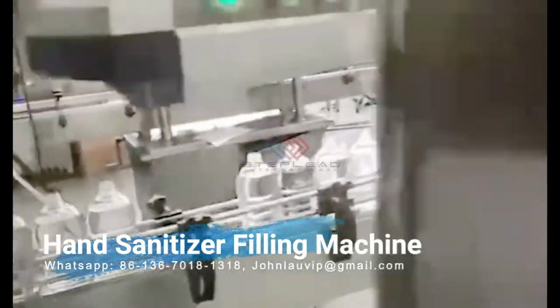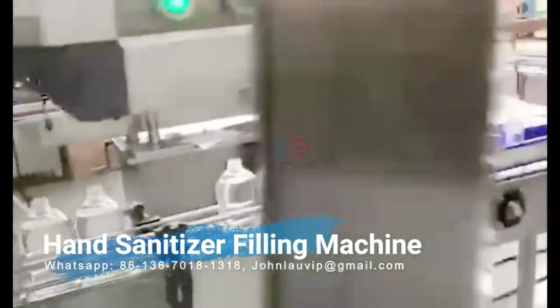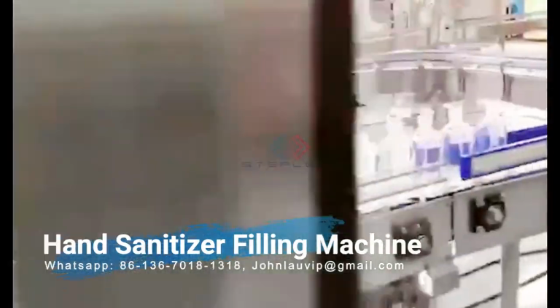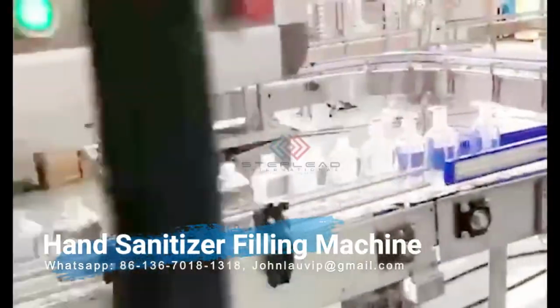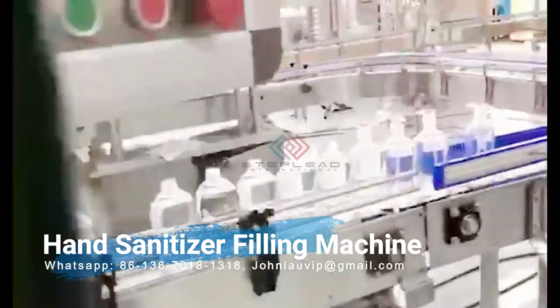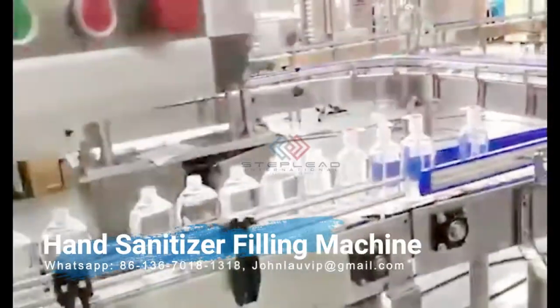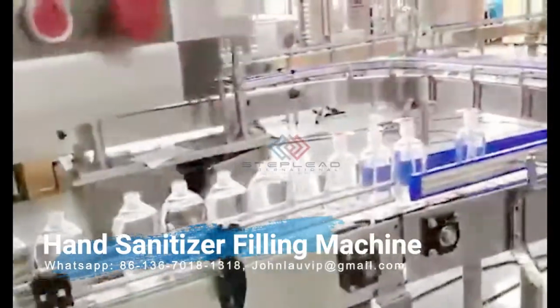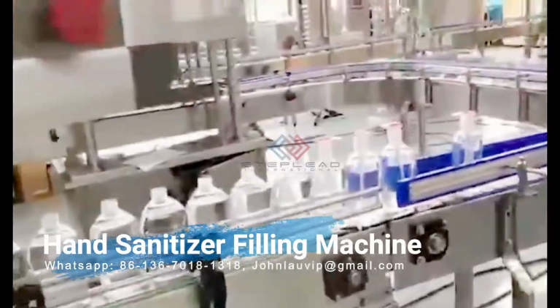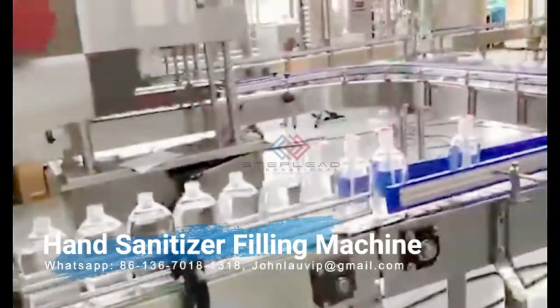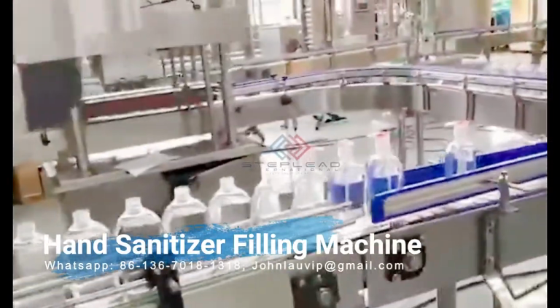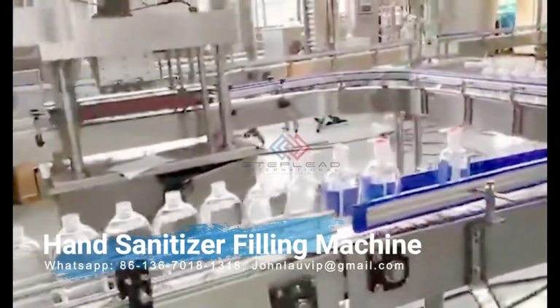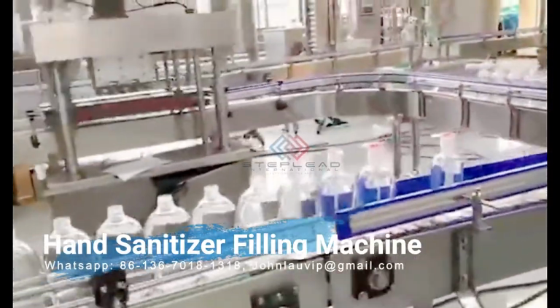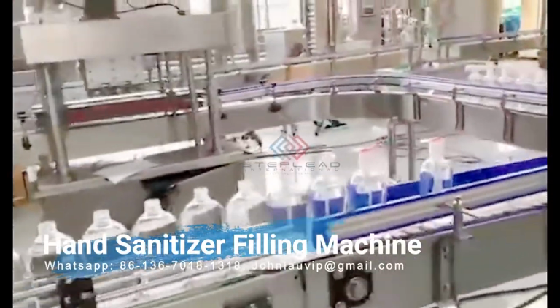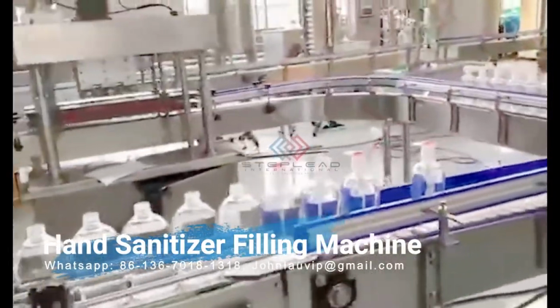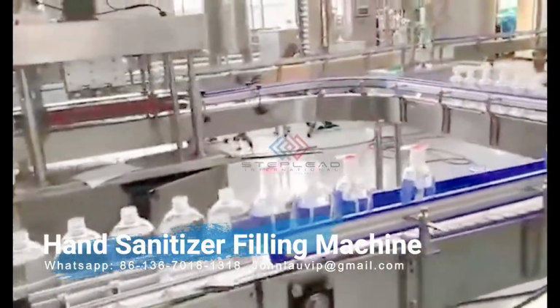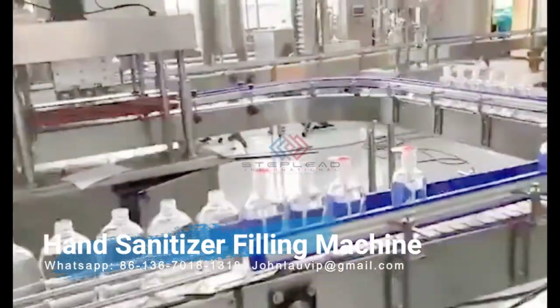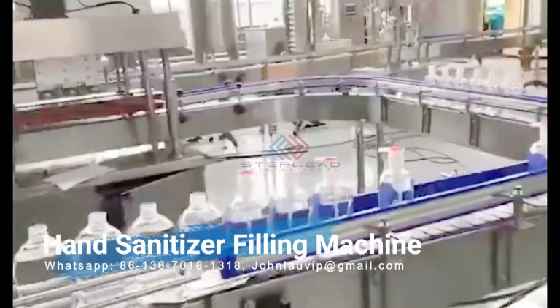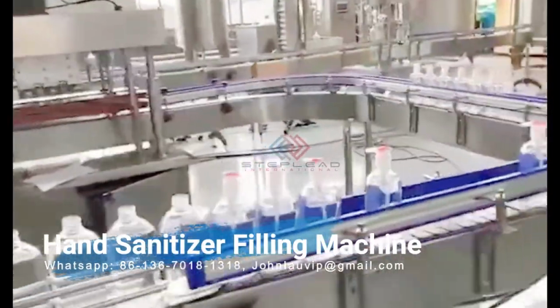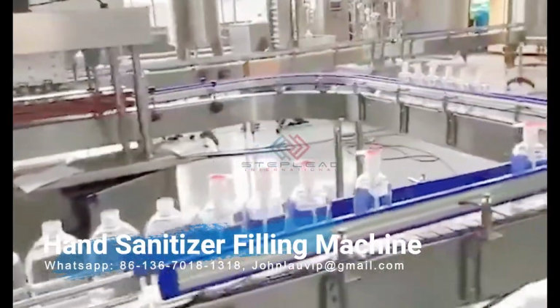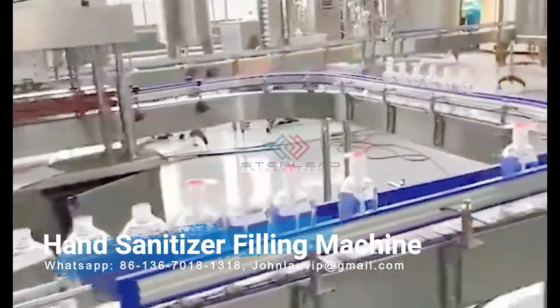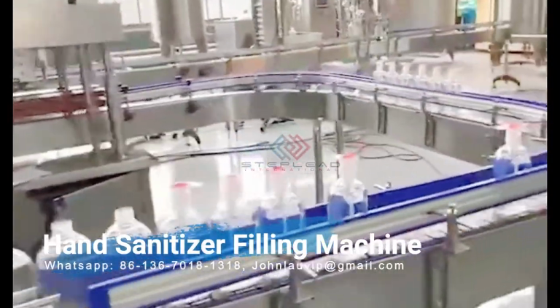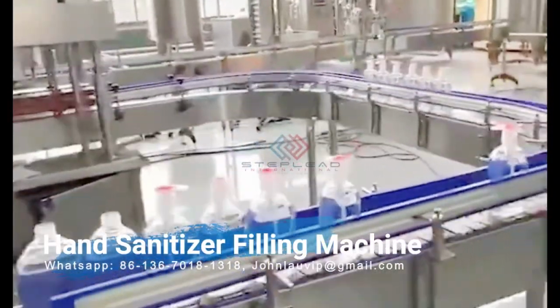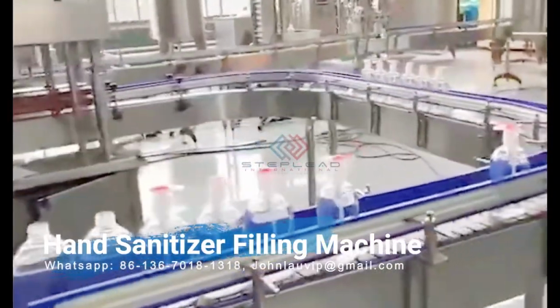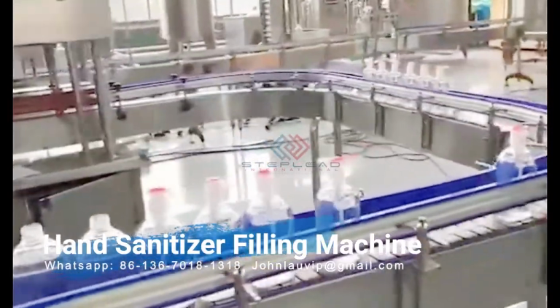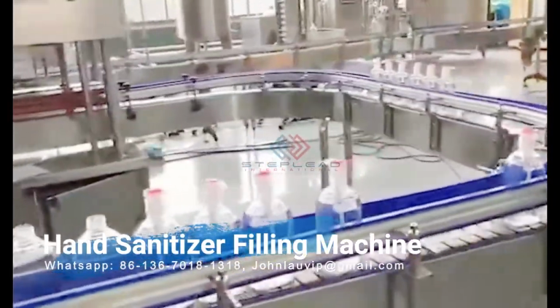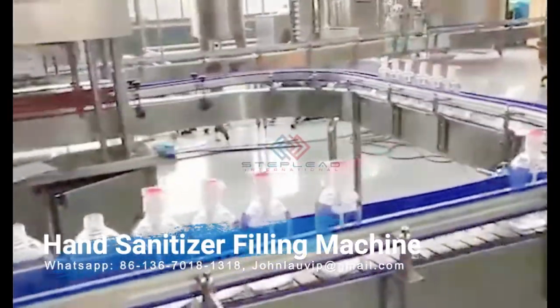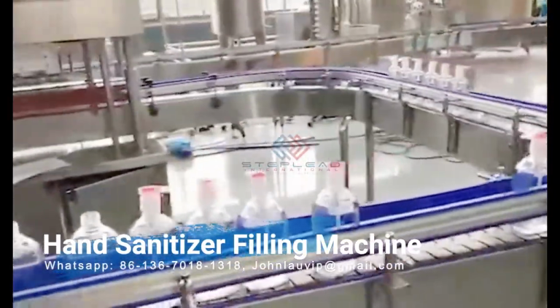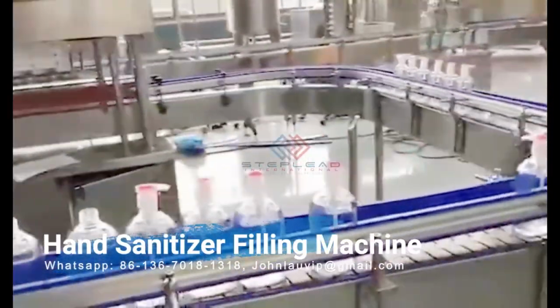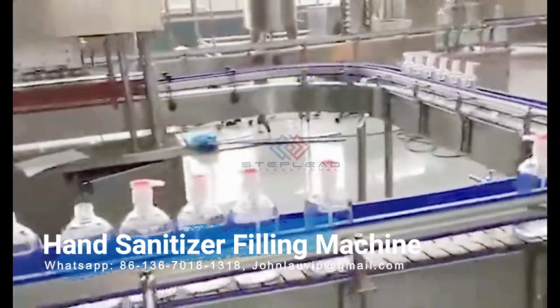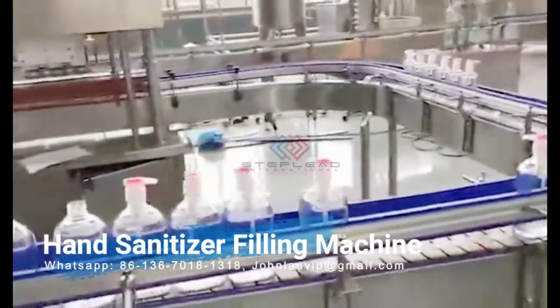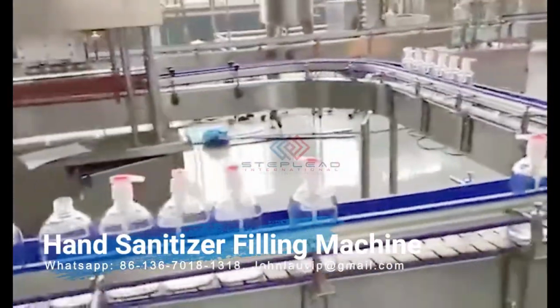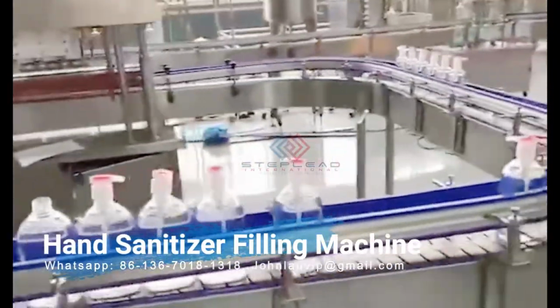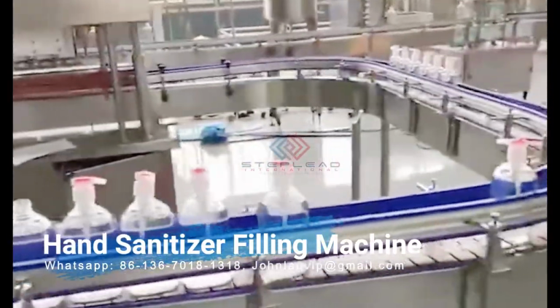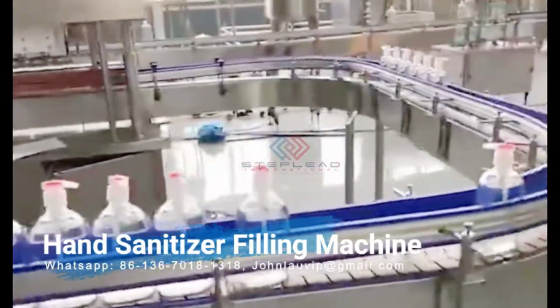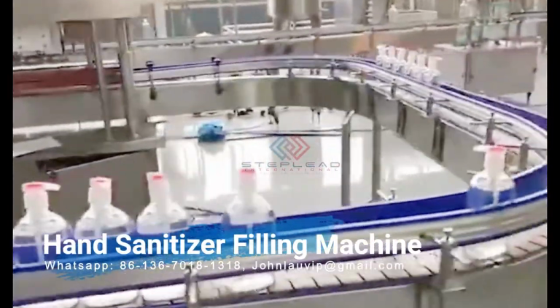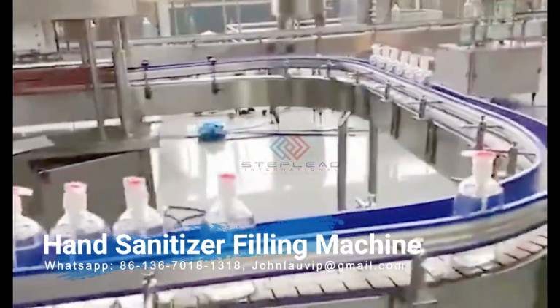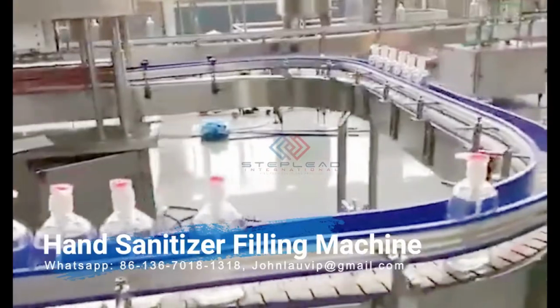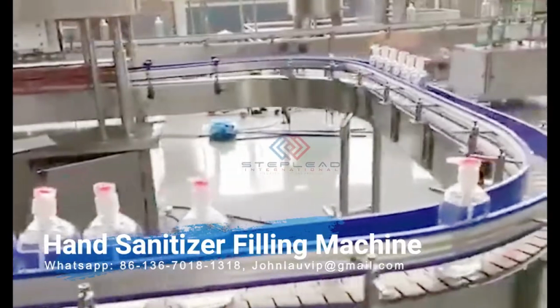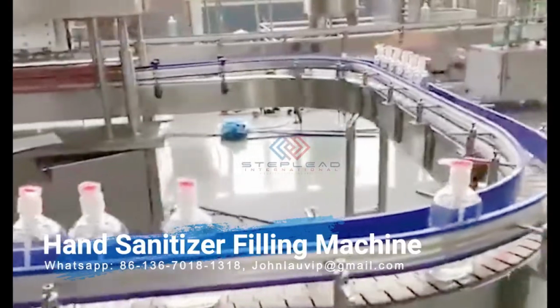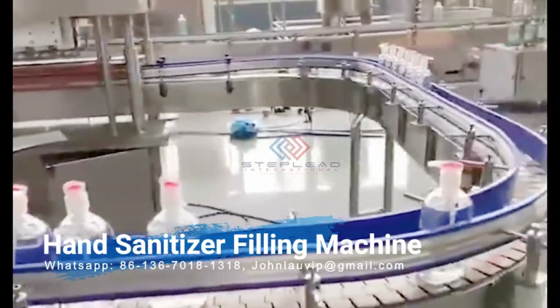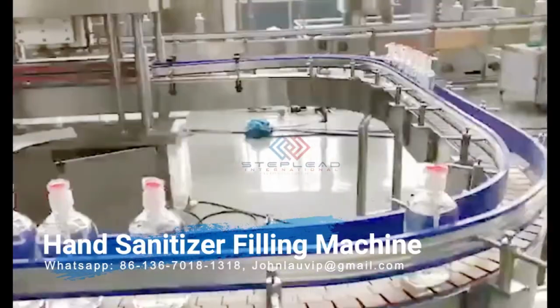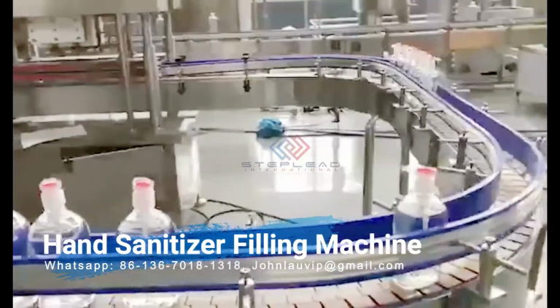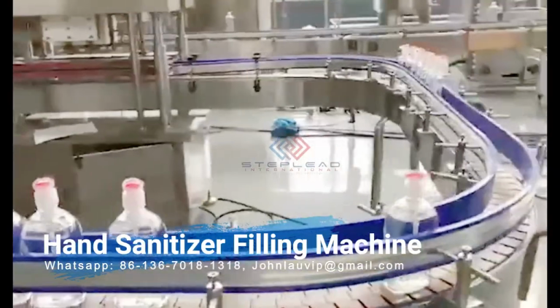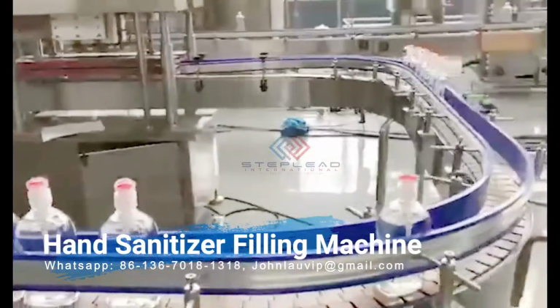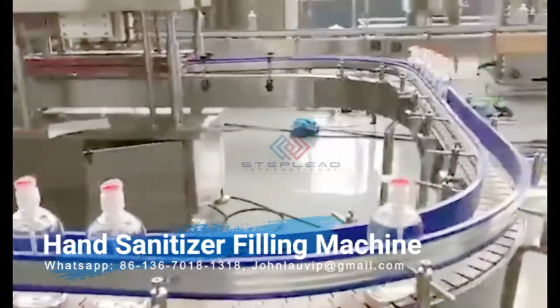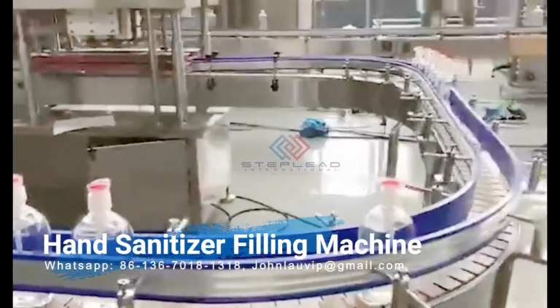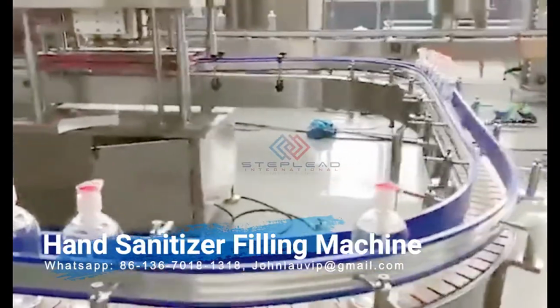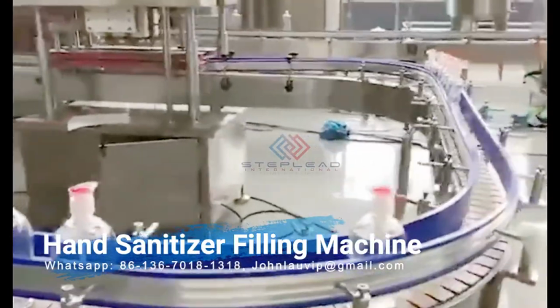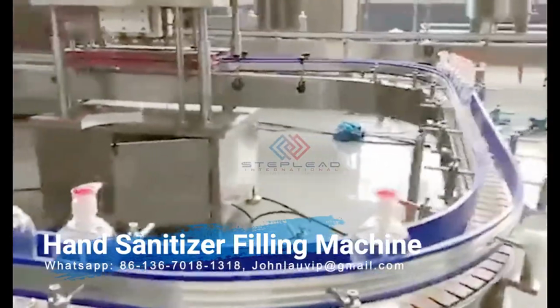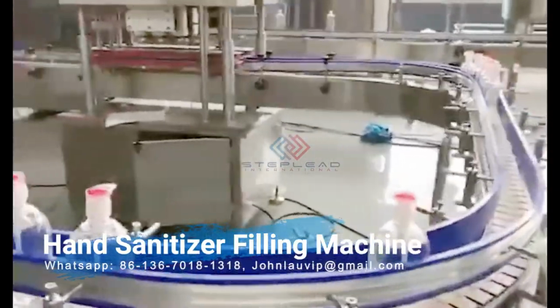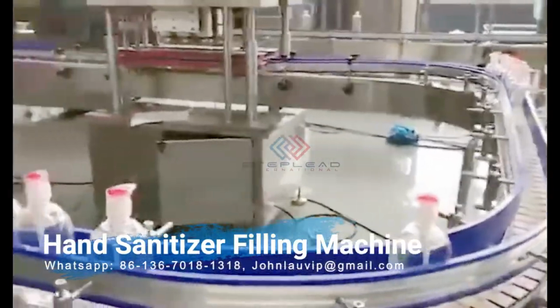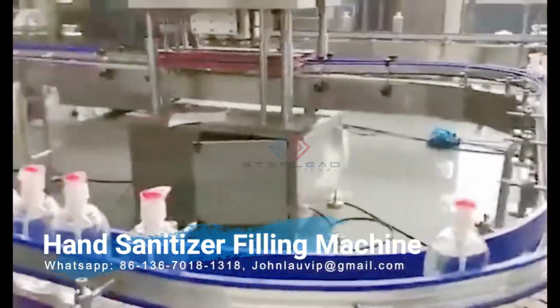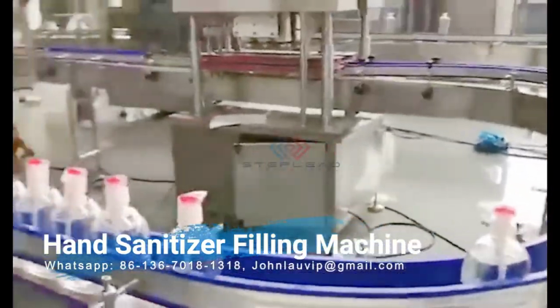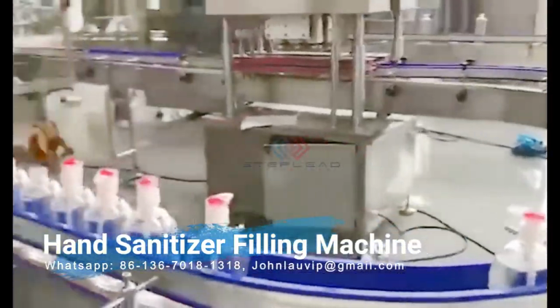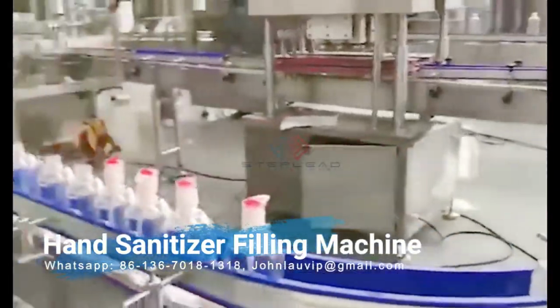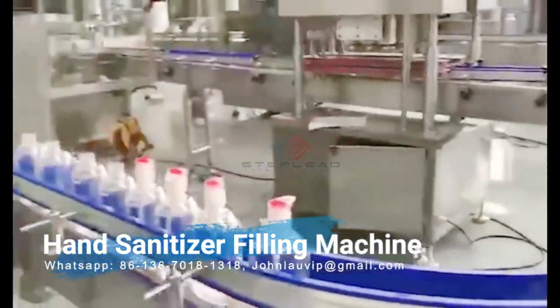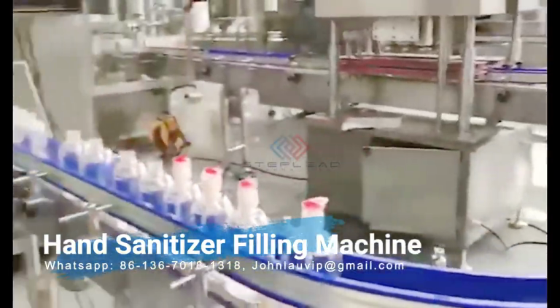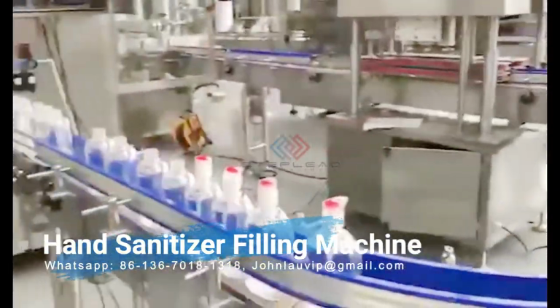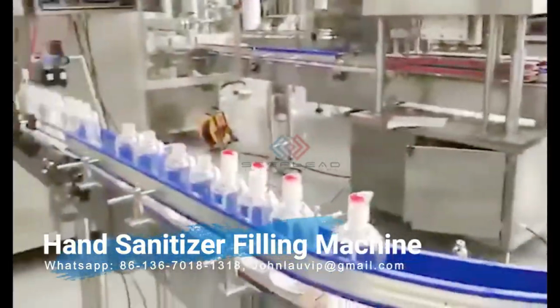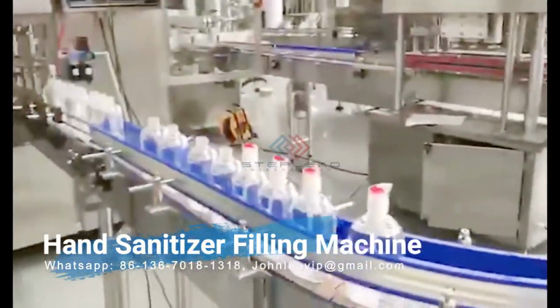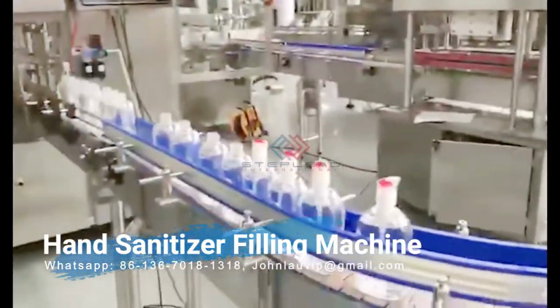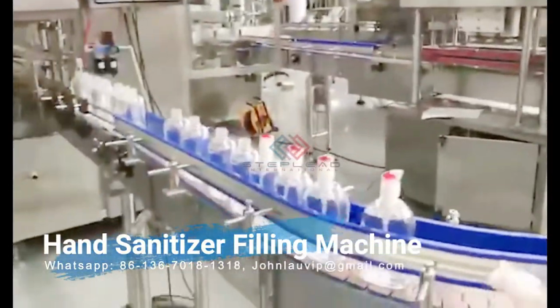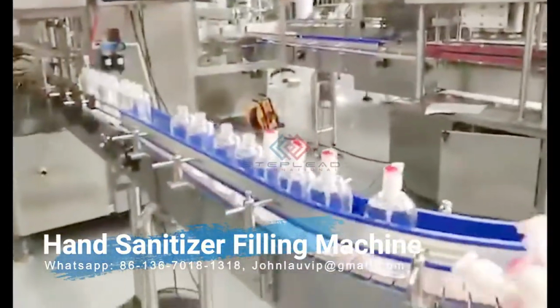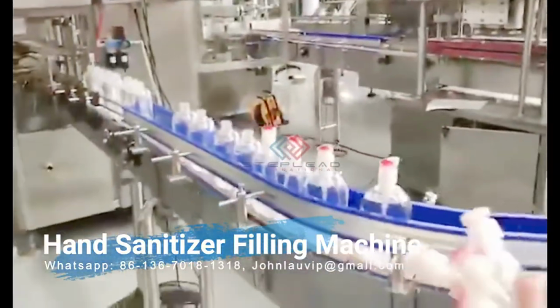Our conveyor equipment can move packaging from one station to the next throughout the production line.